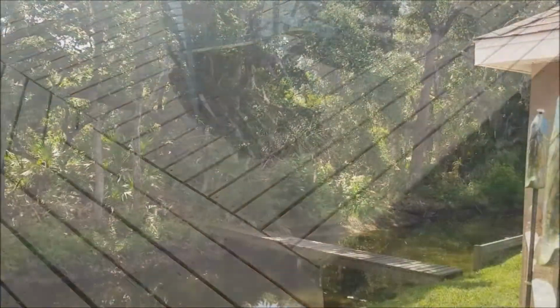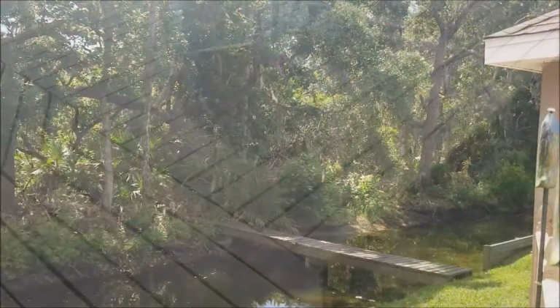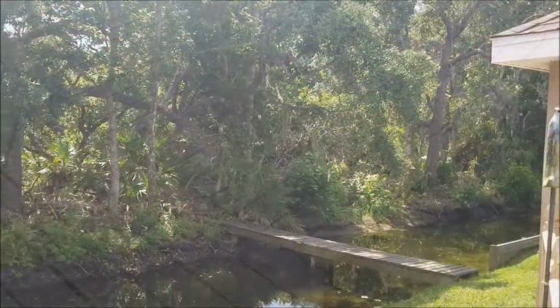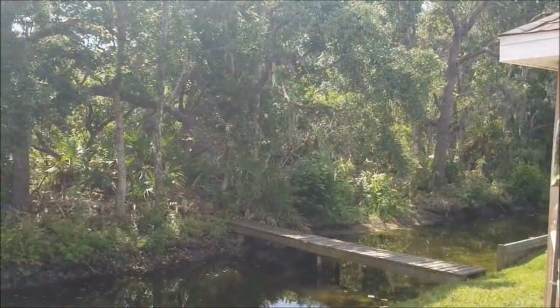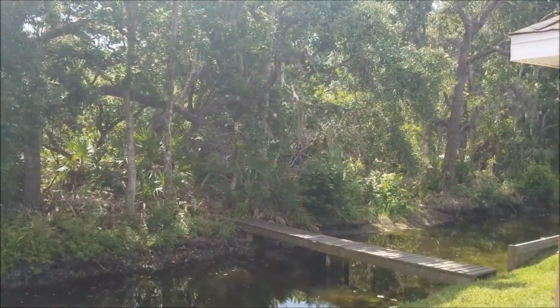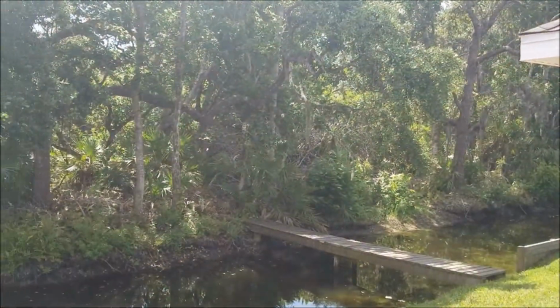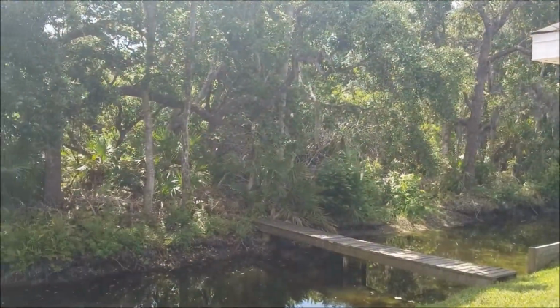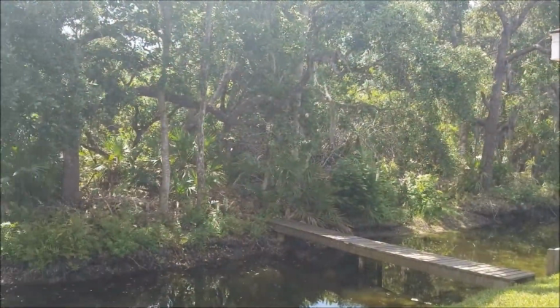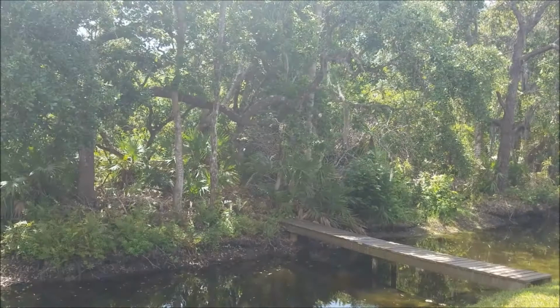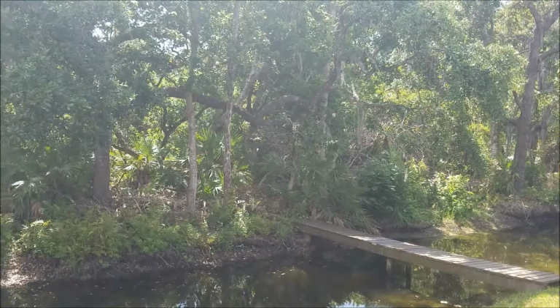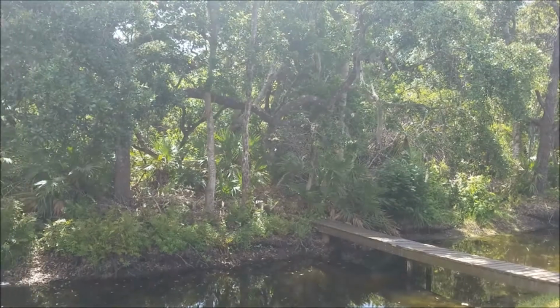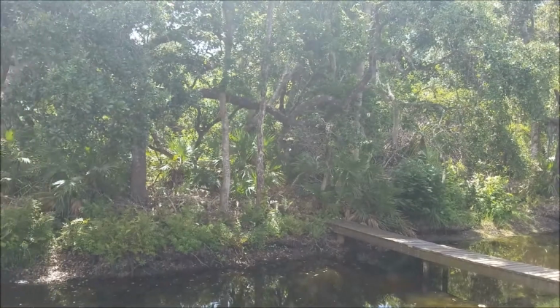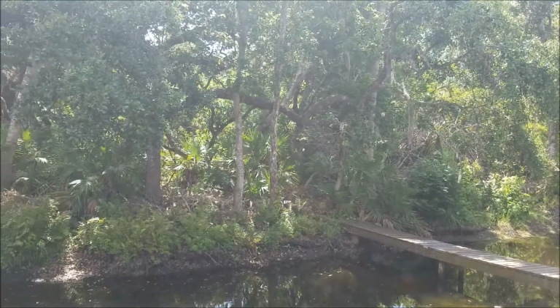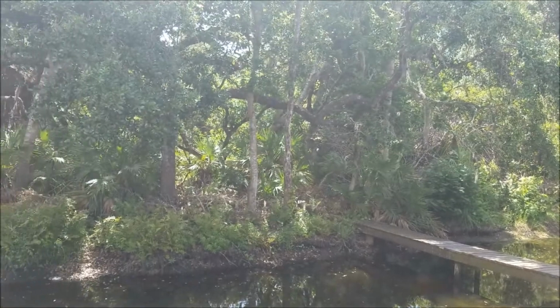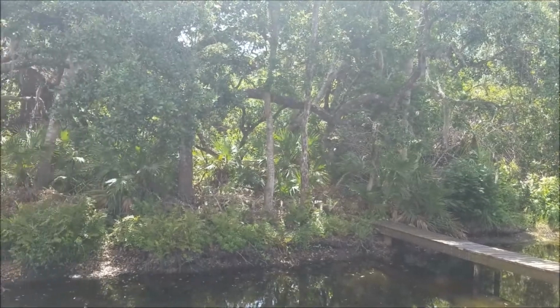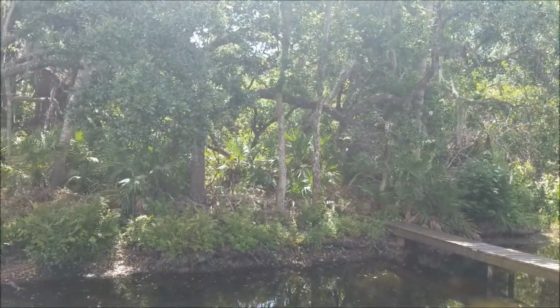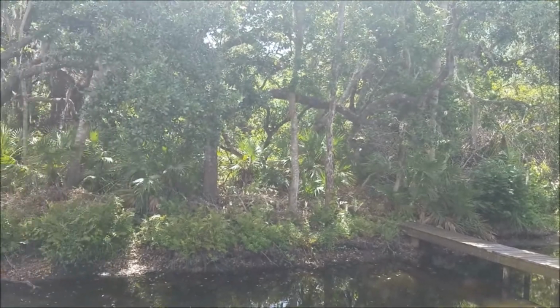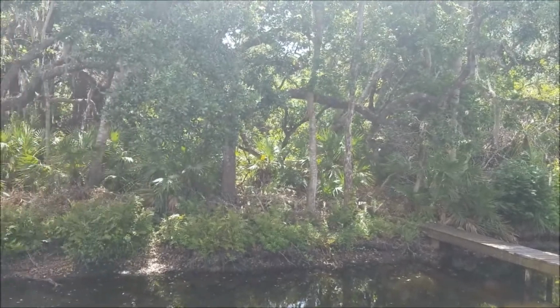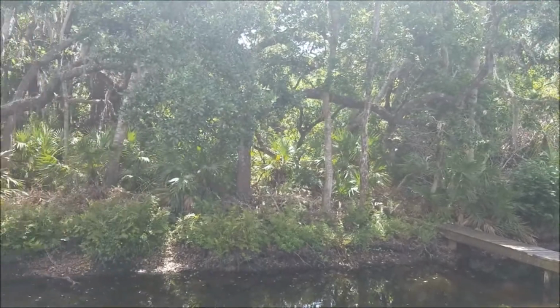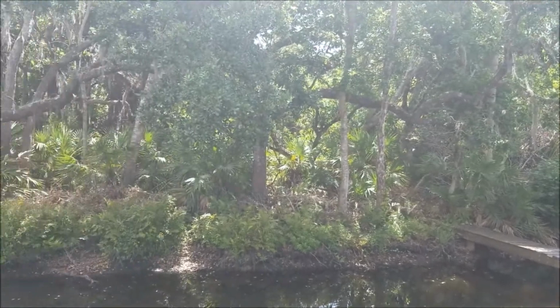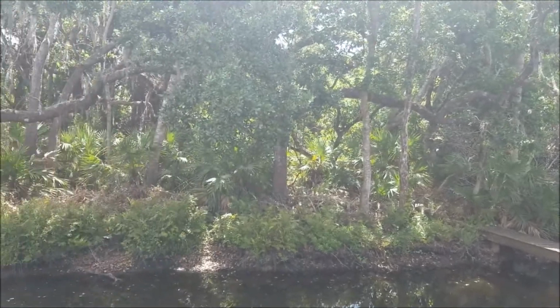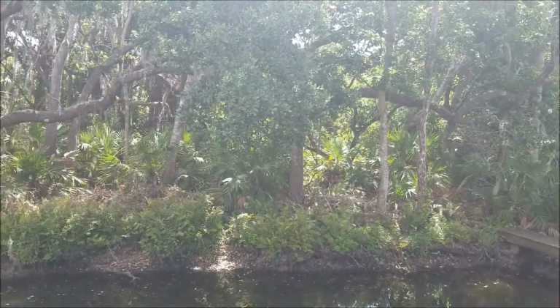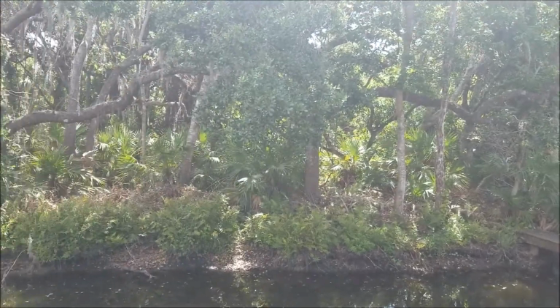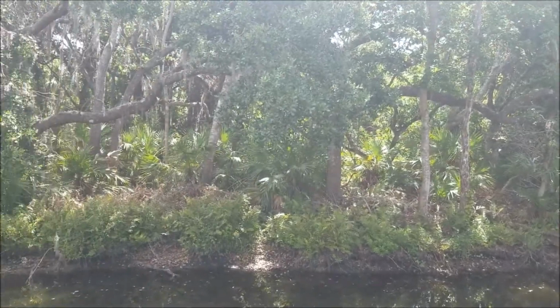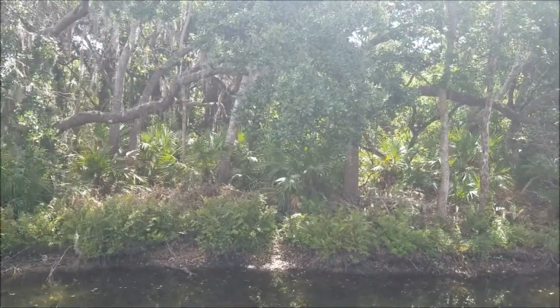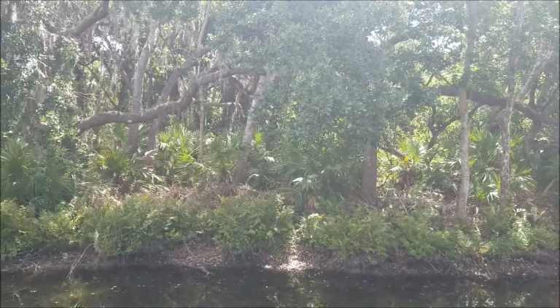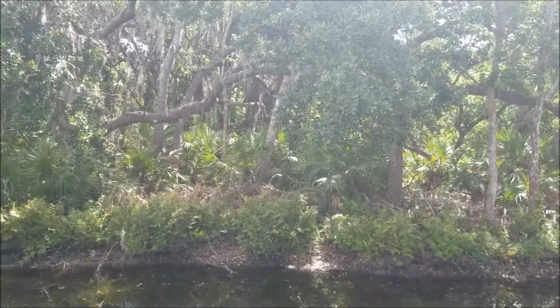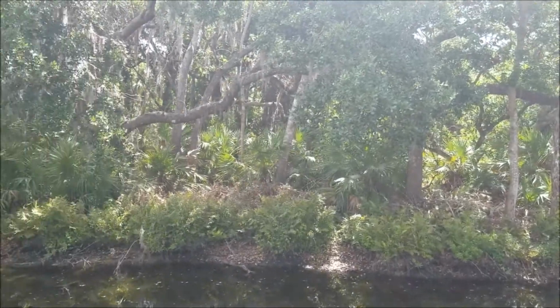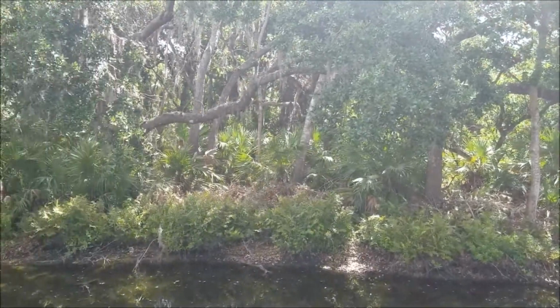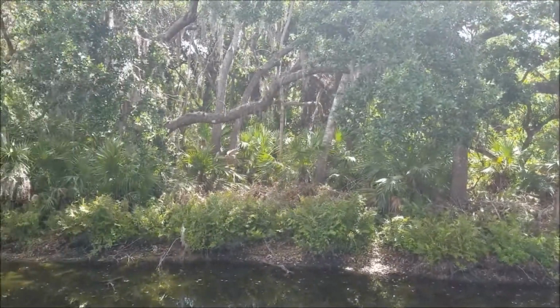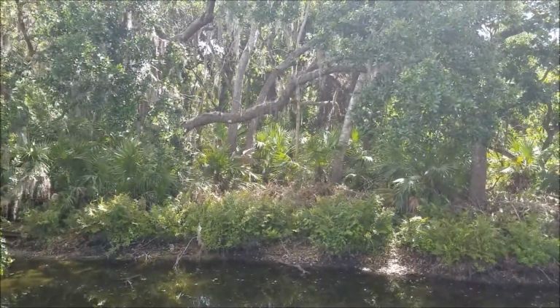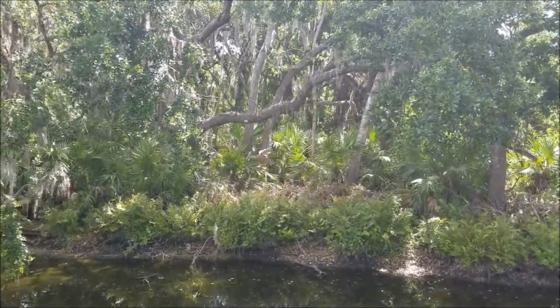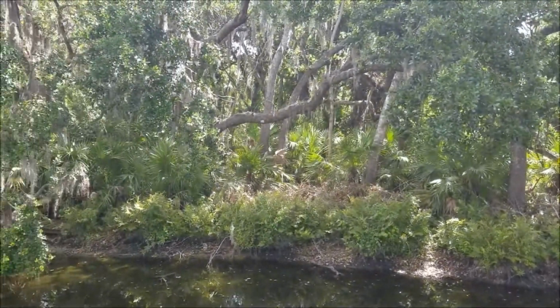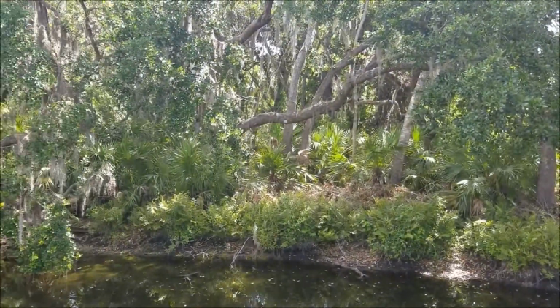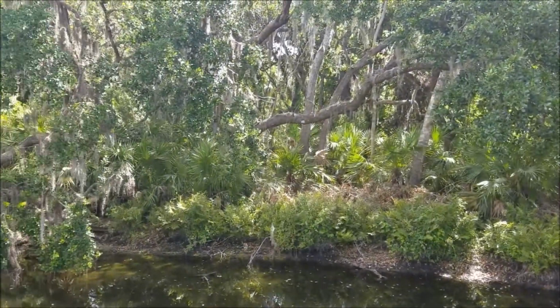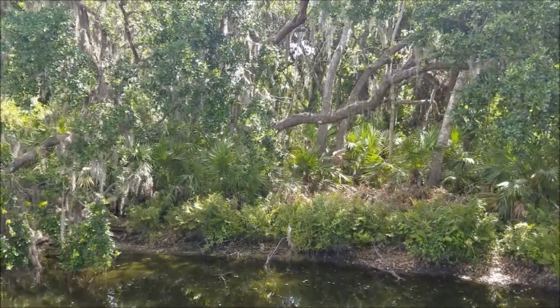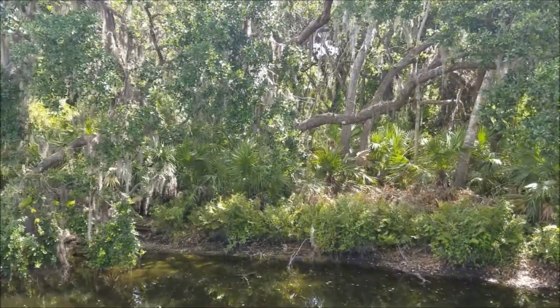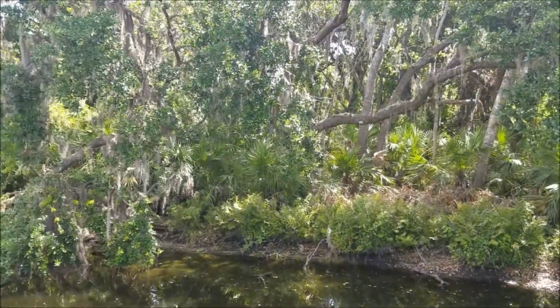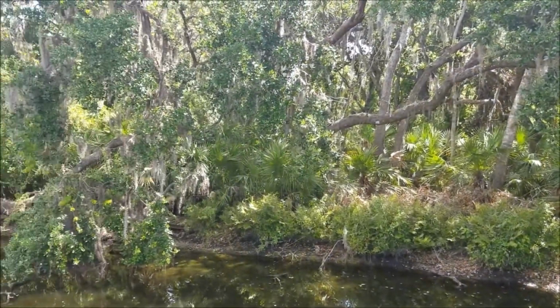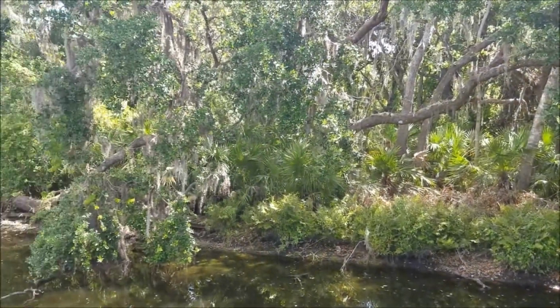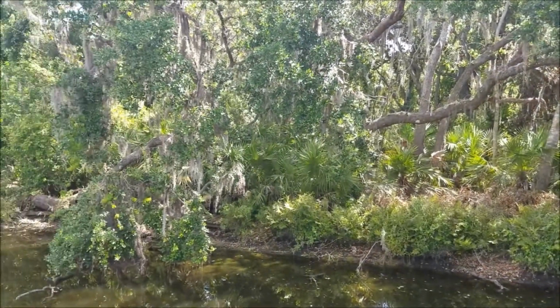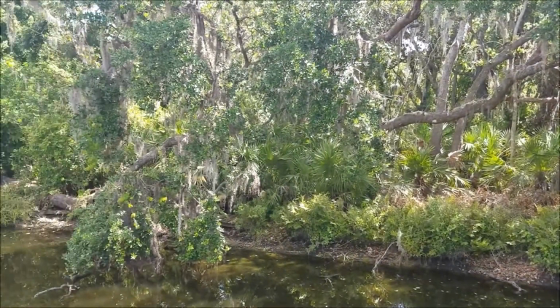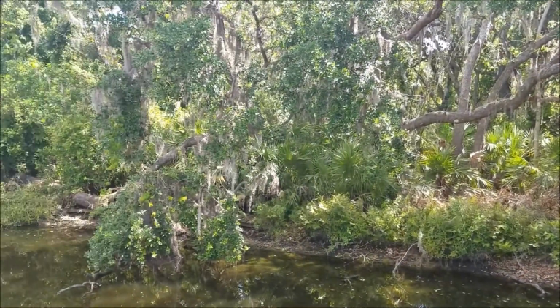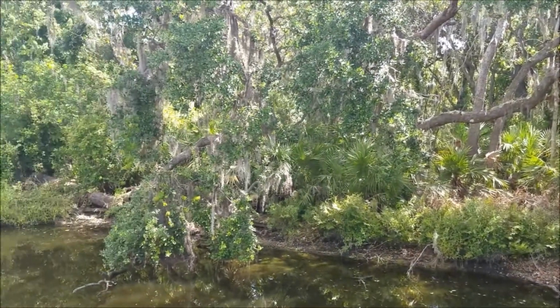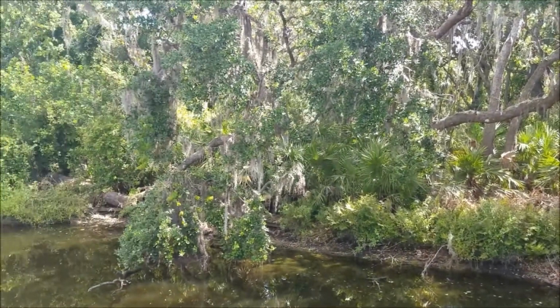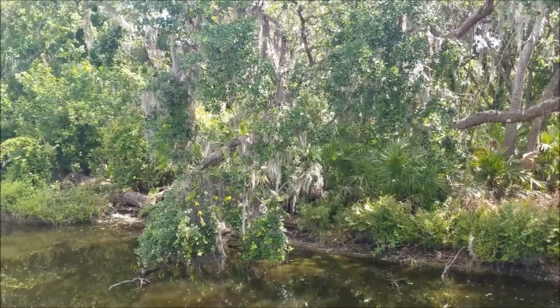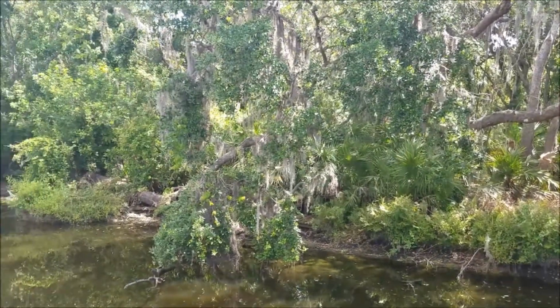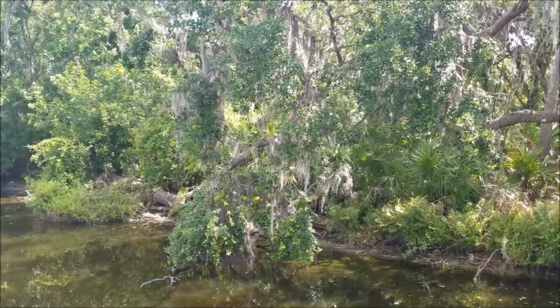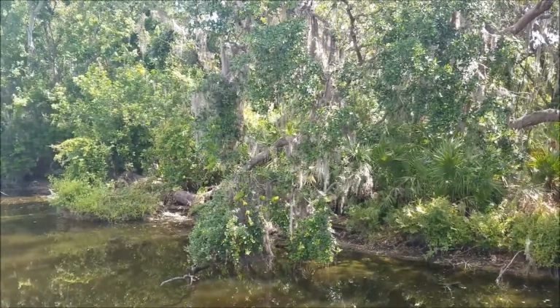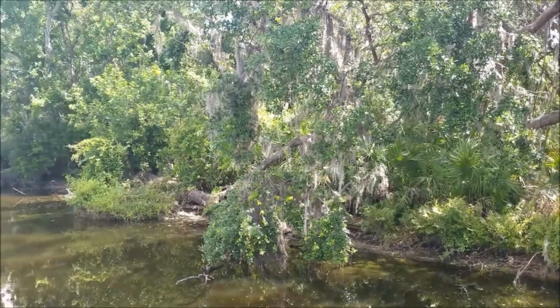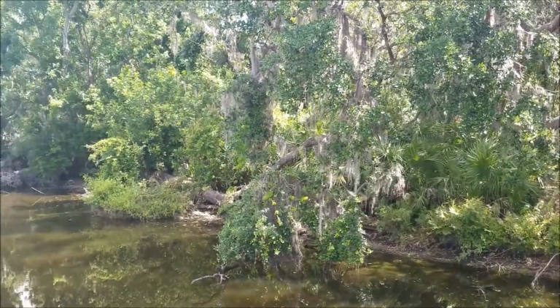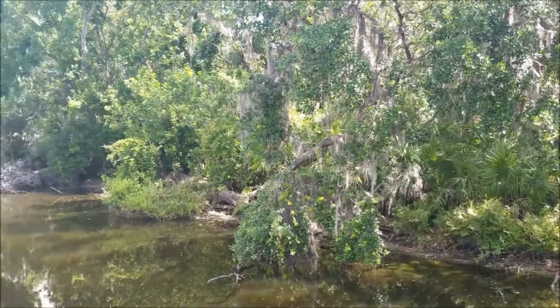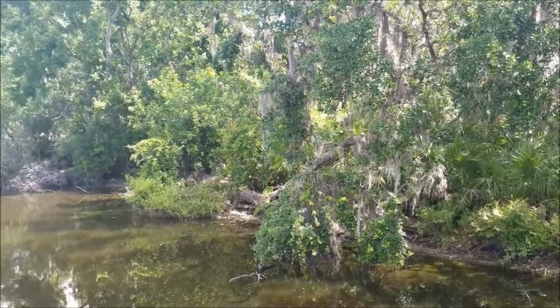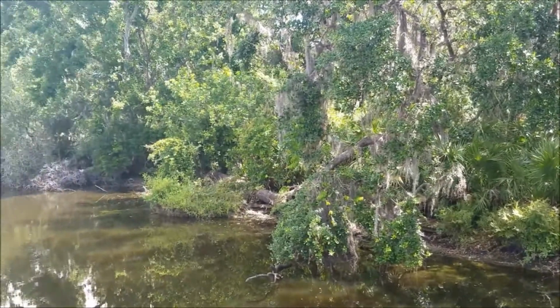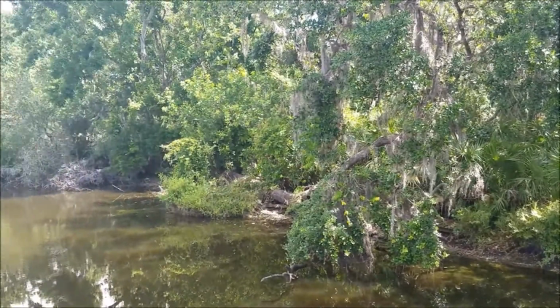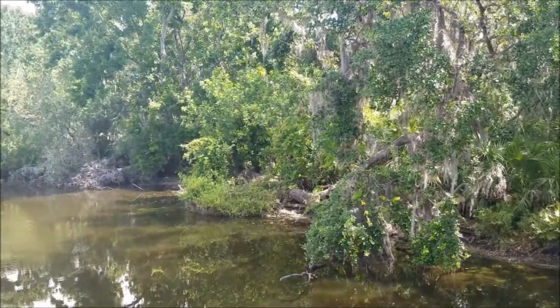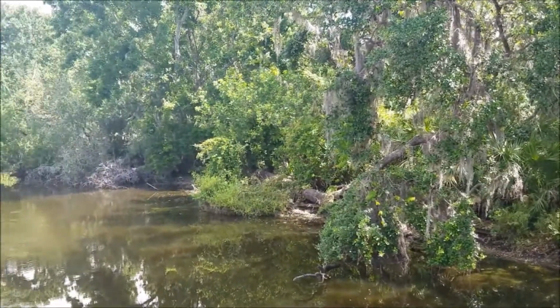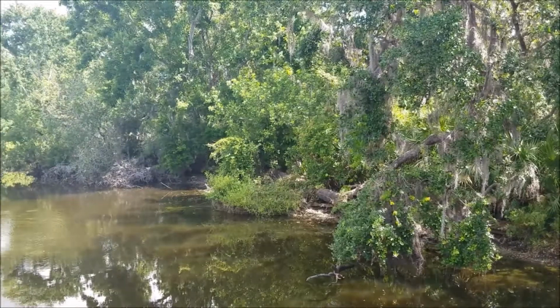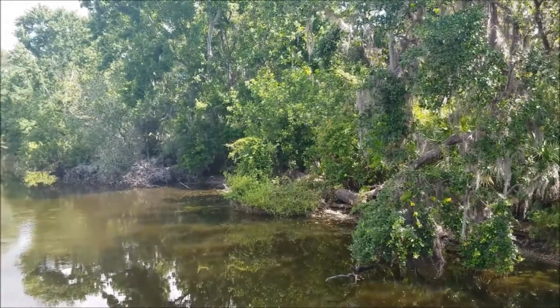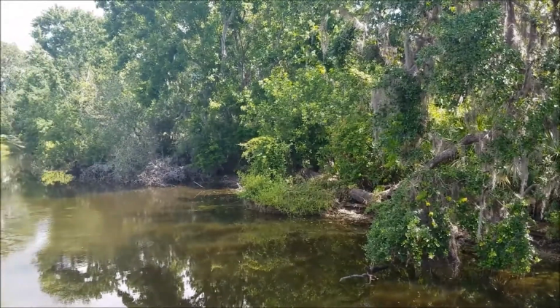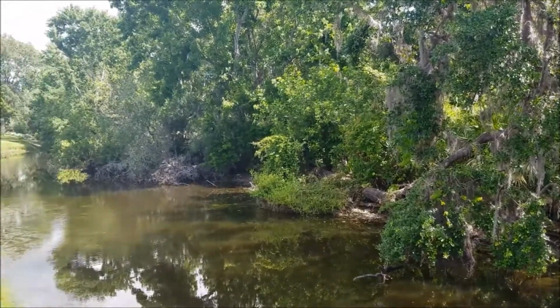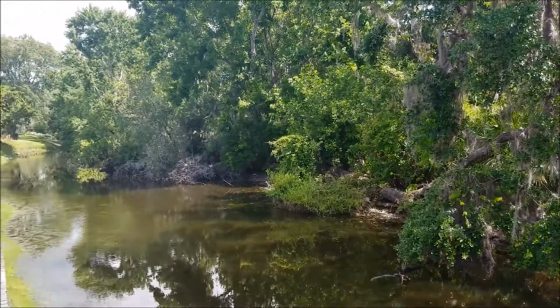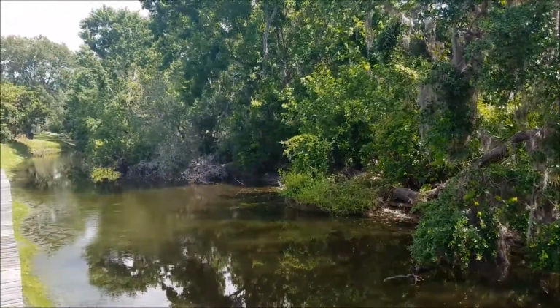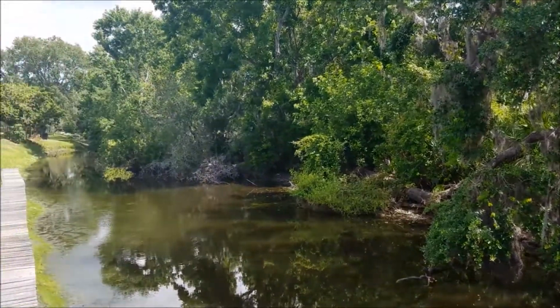Your property extends to the other side of the waterway, and this water does bring wildlife for you to enjoy.